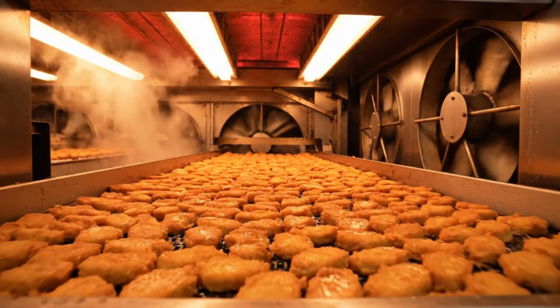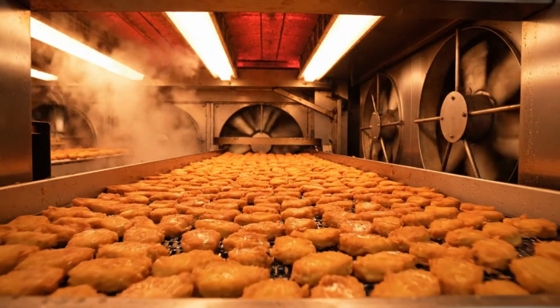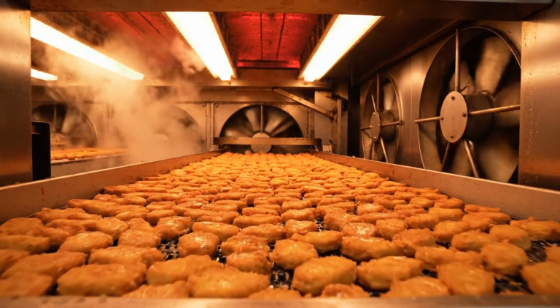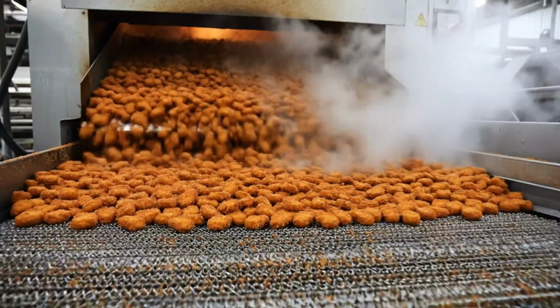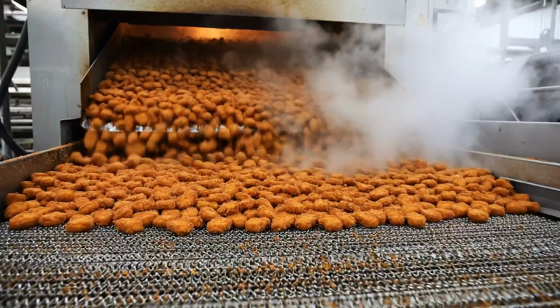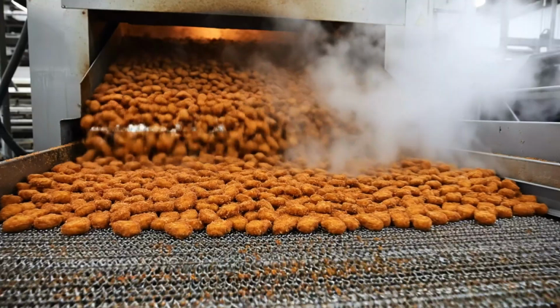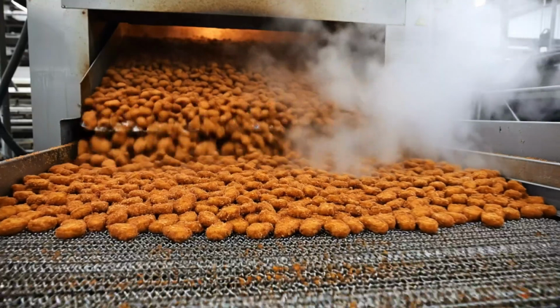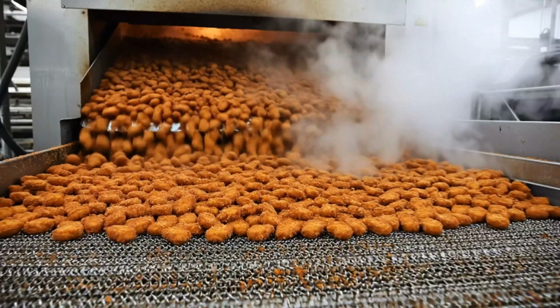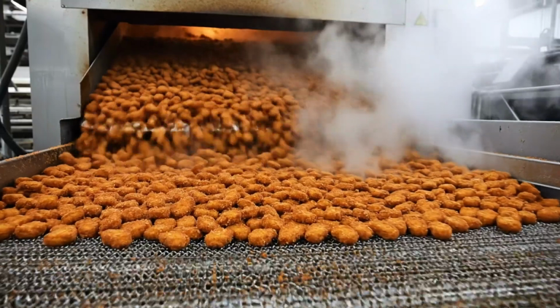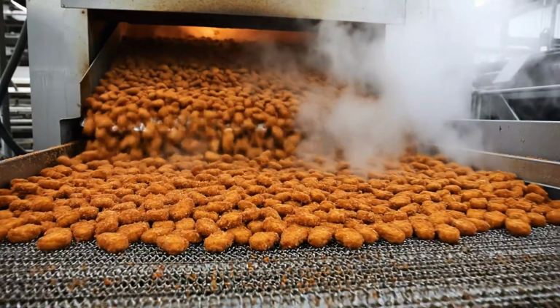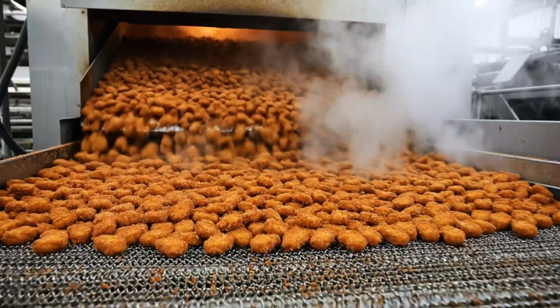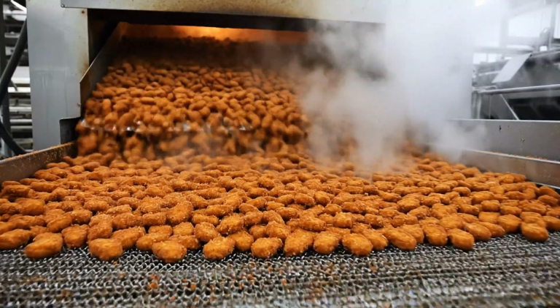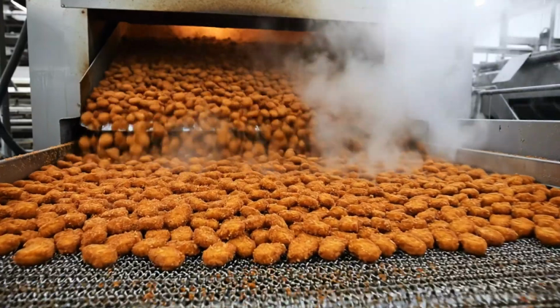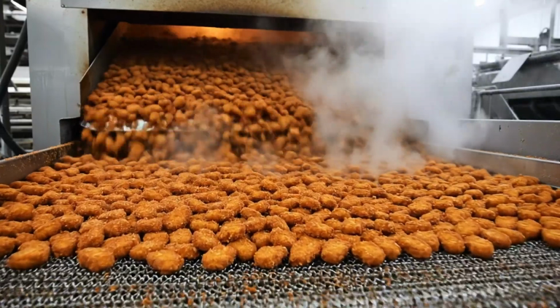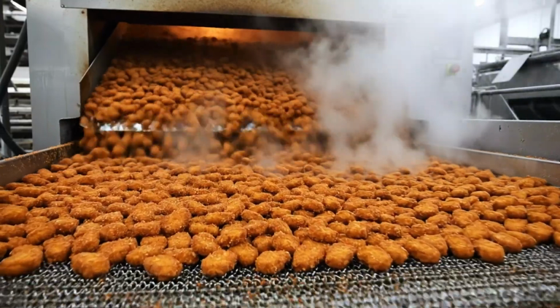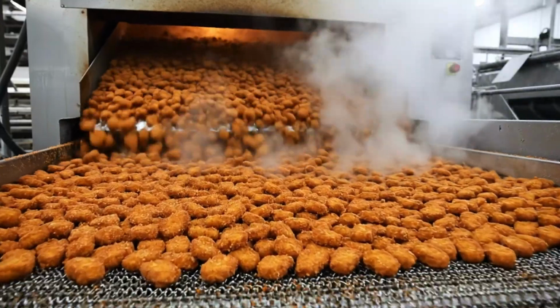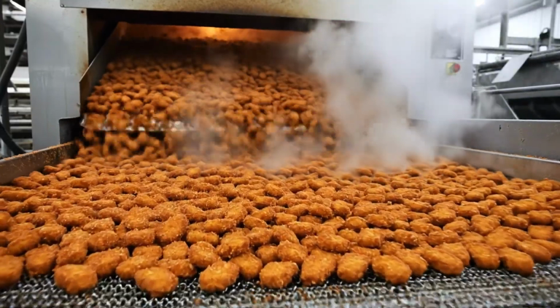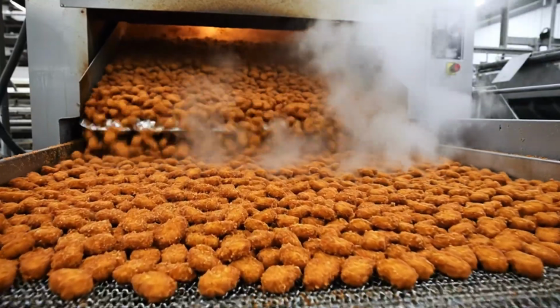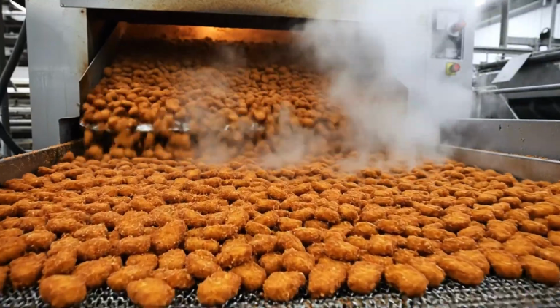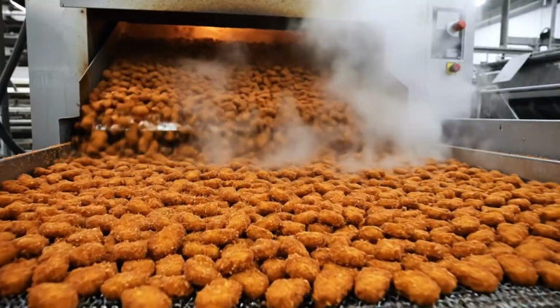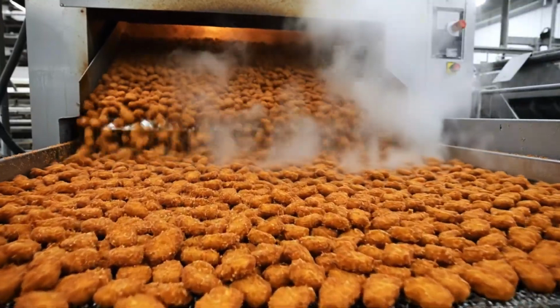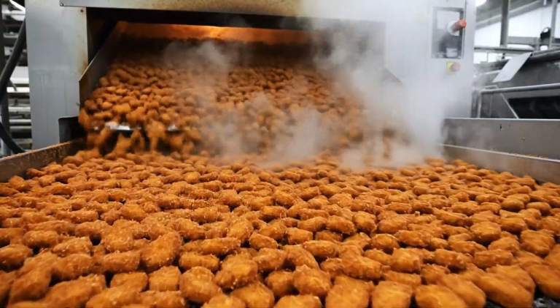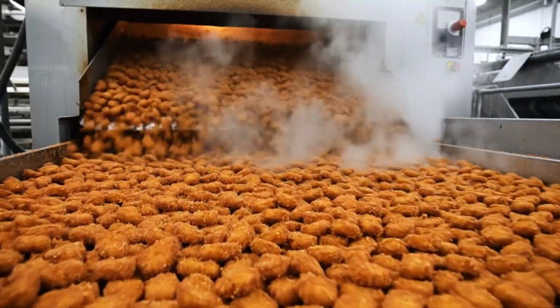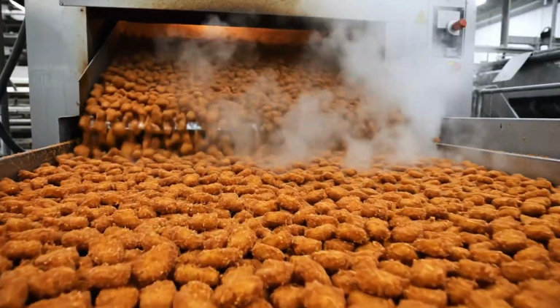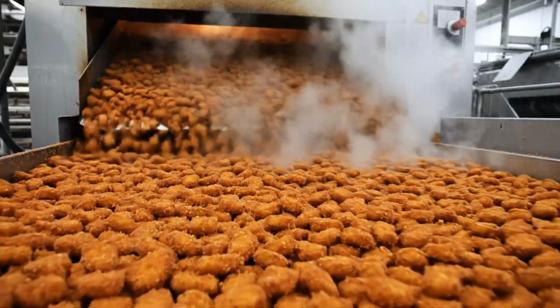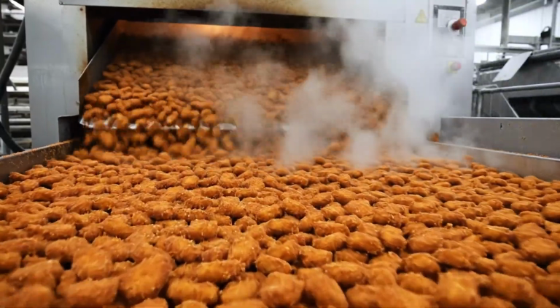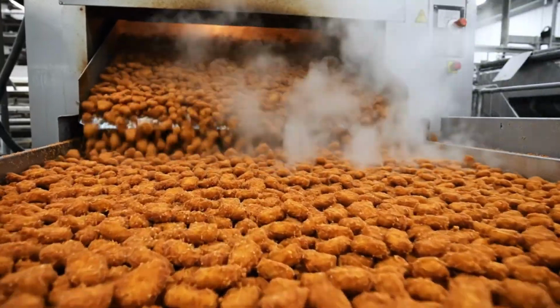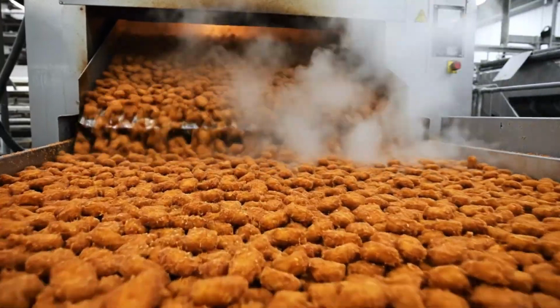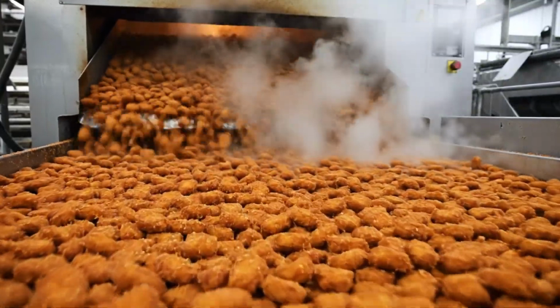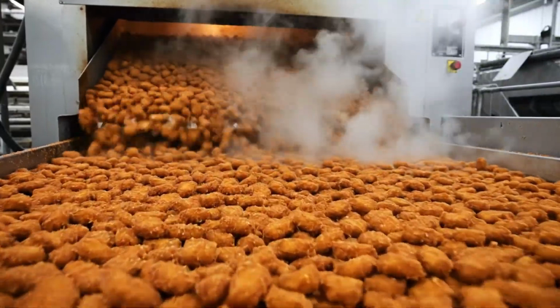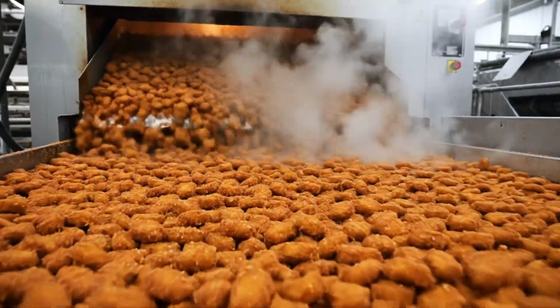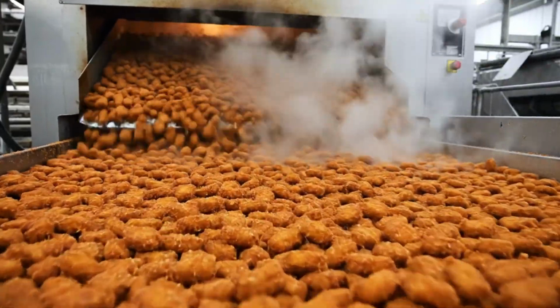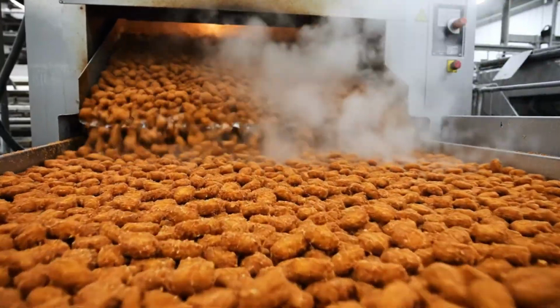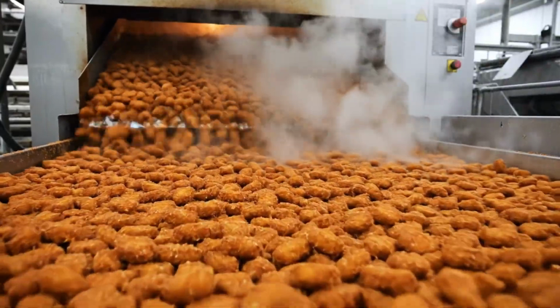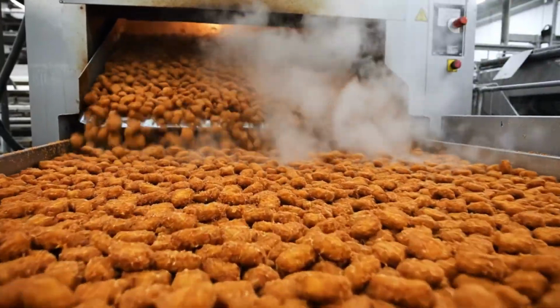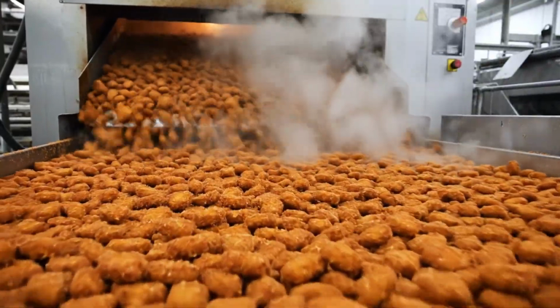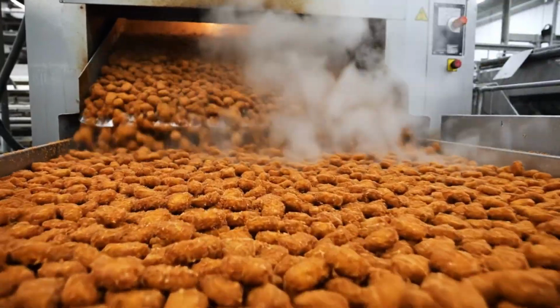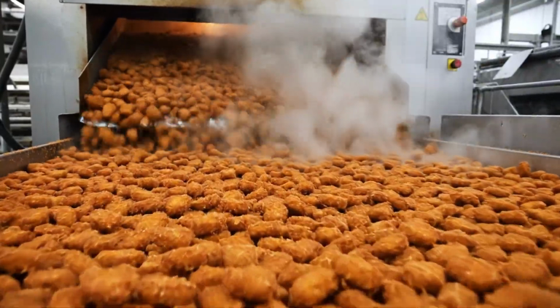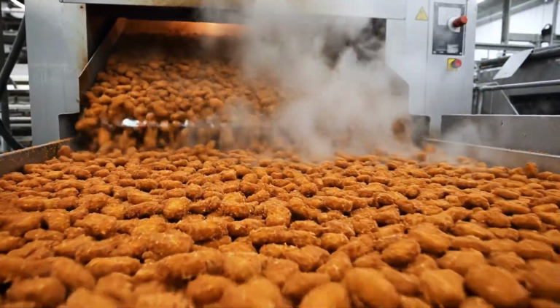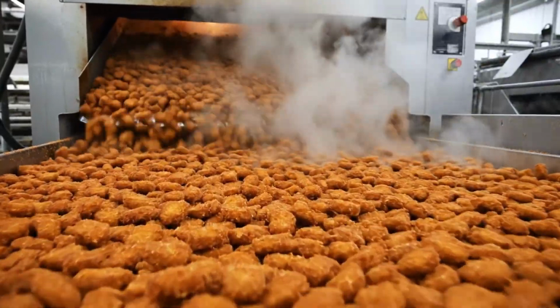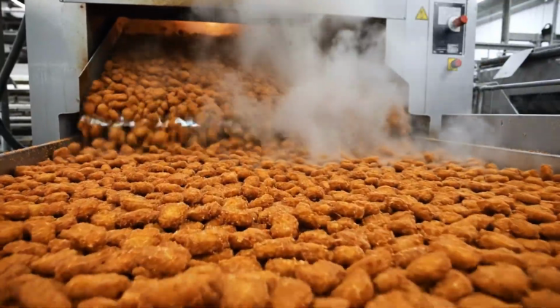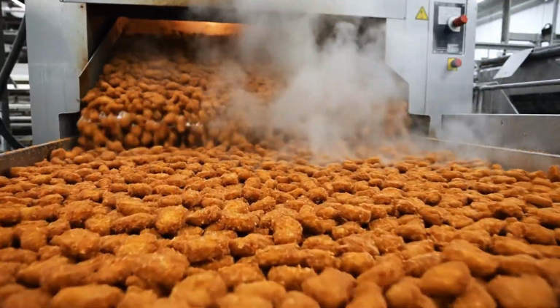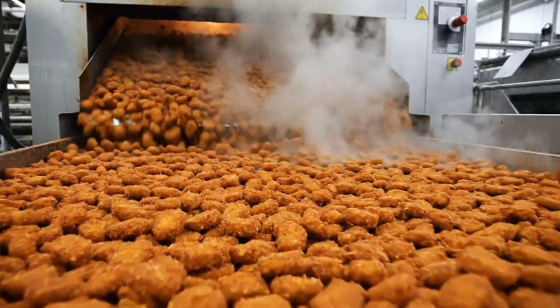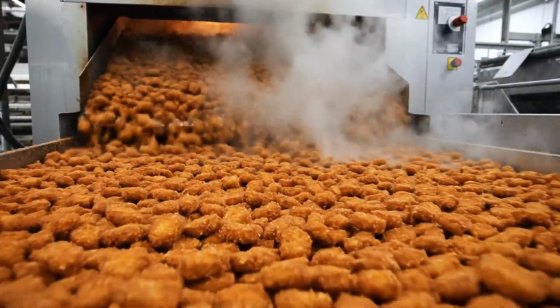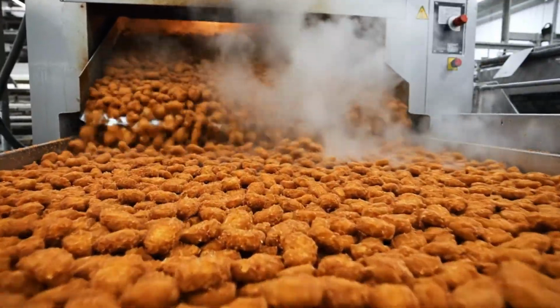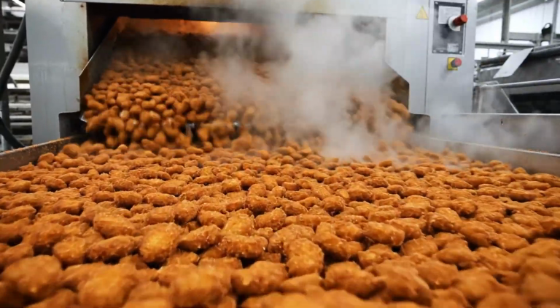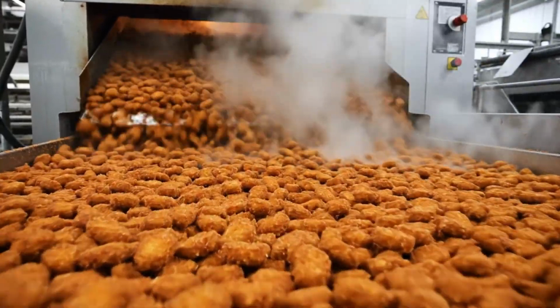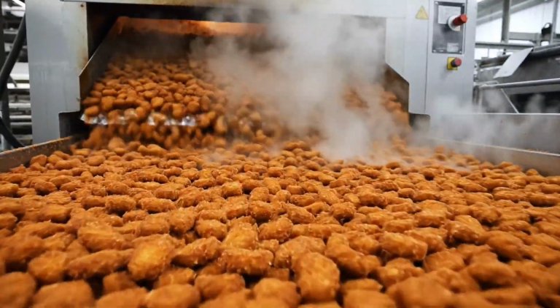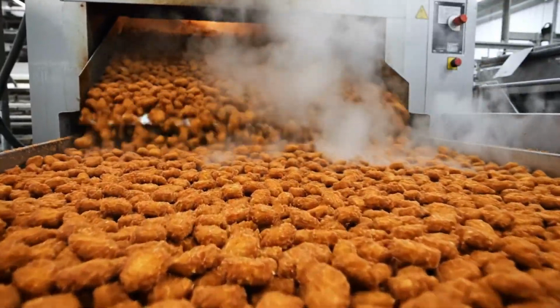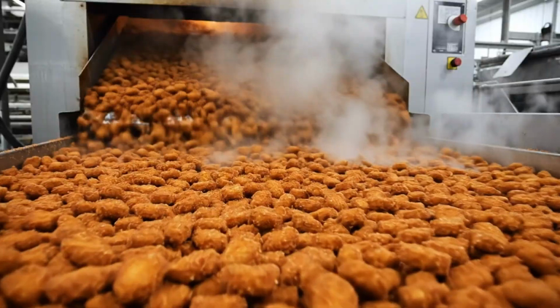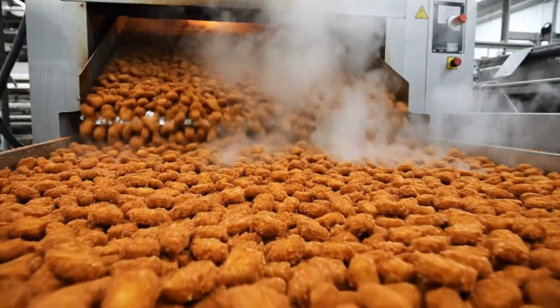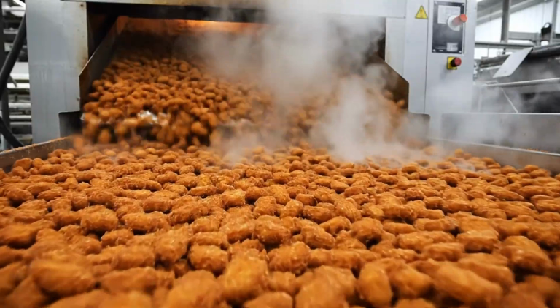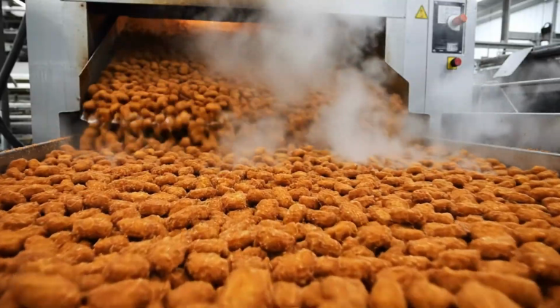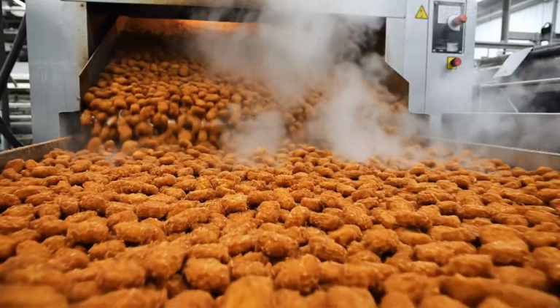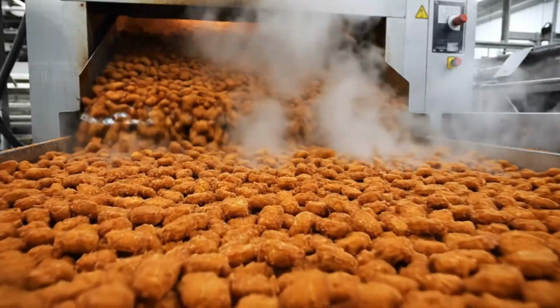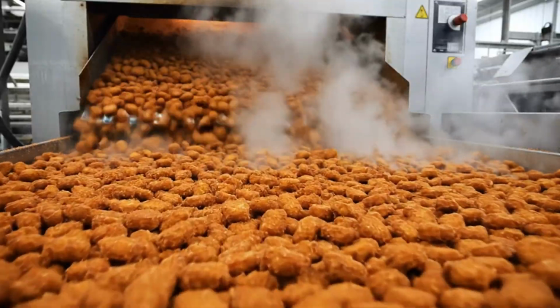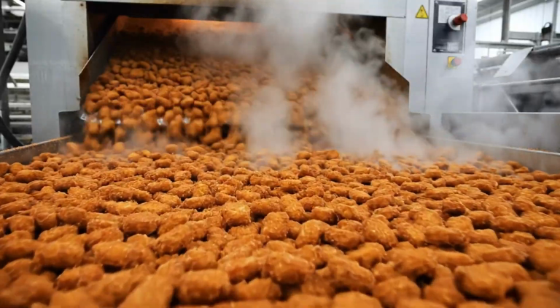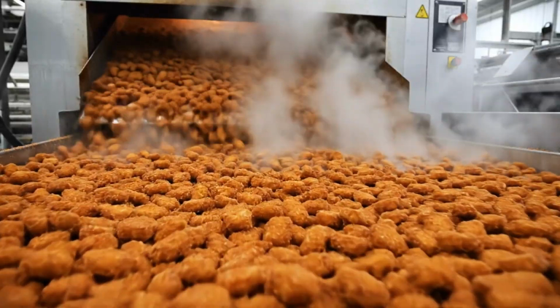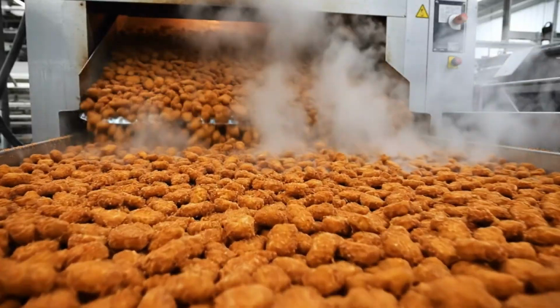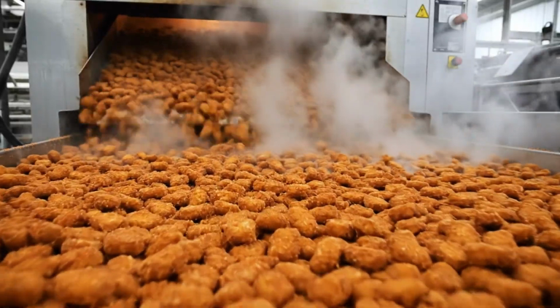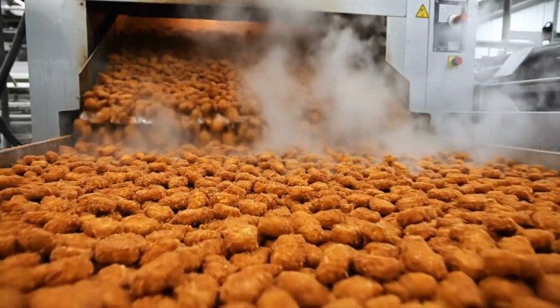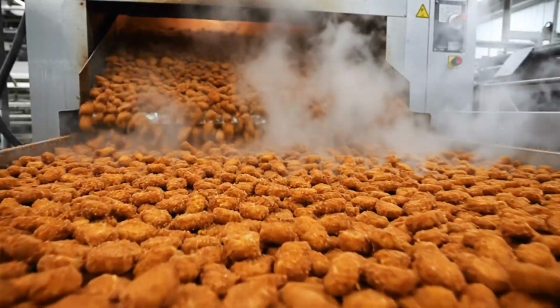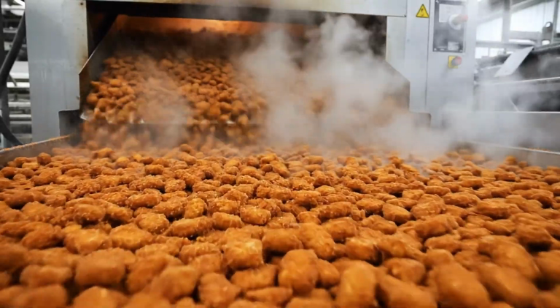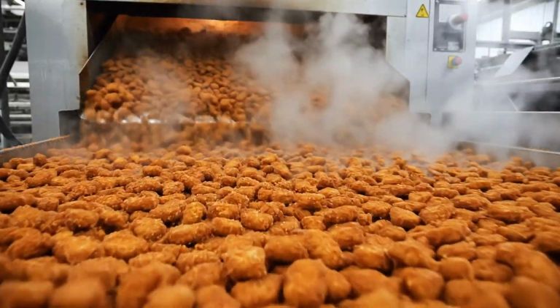The nuggets emerge from the oven tunnel. They are steaming hot. The belt moves fast, carrying the finished cooked product away.